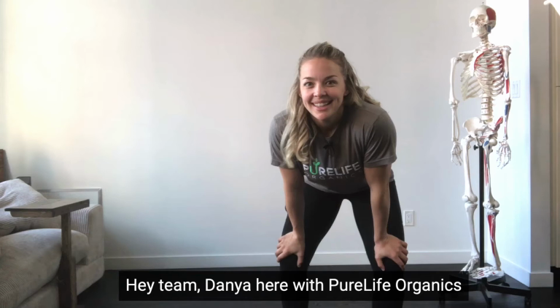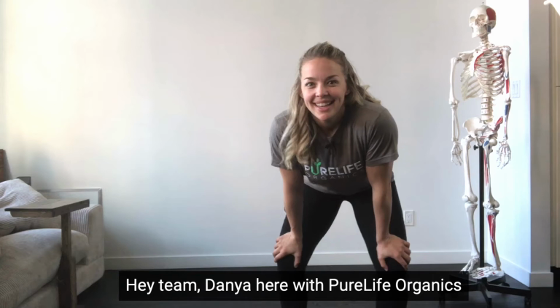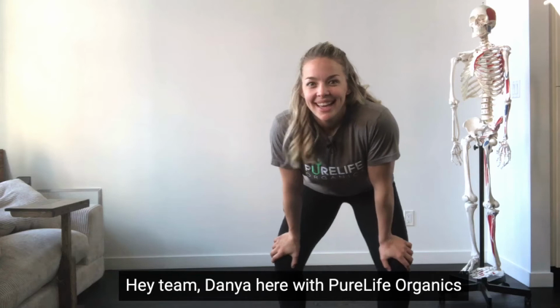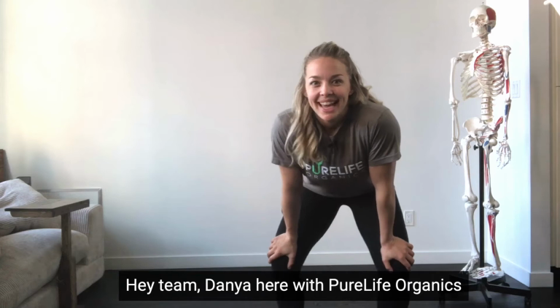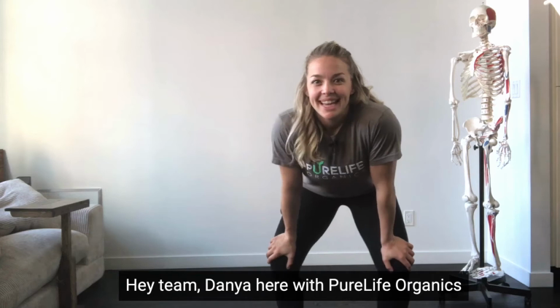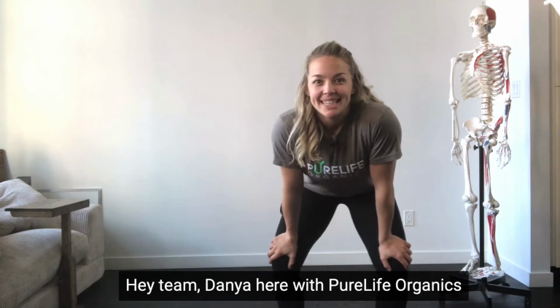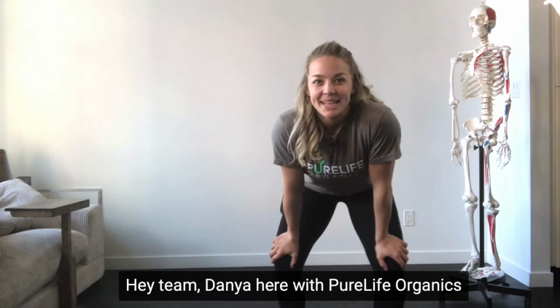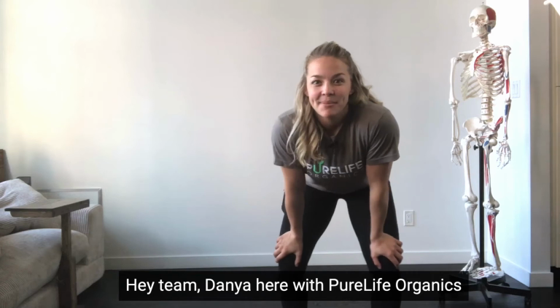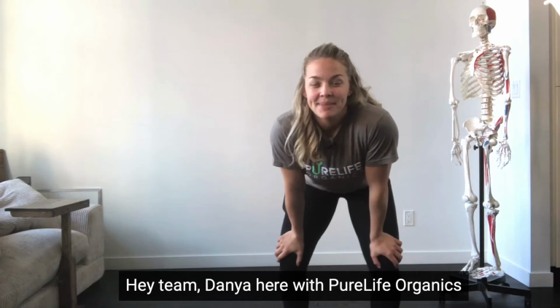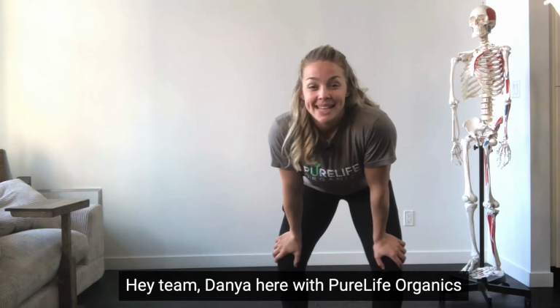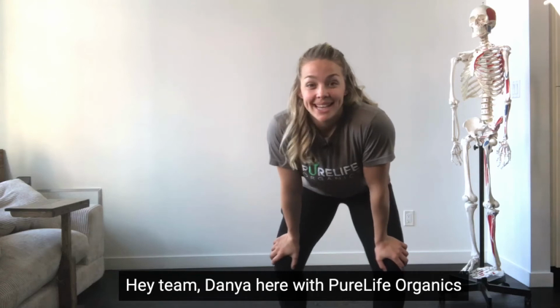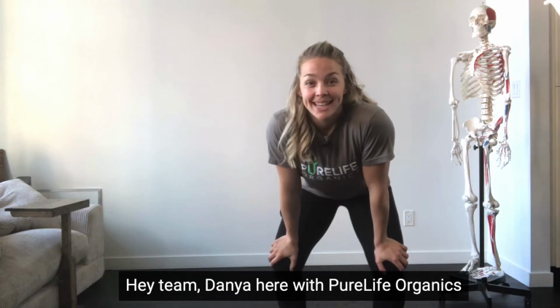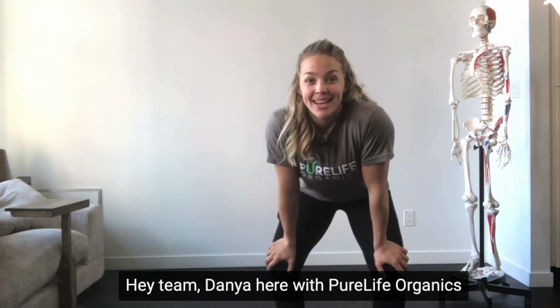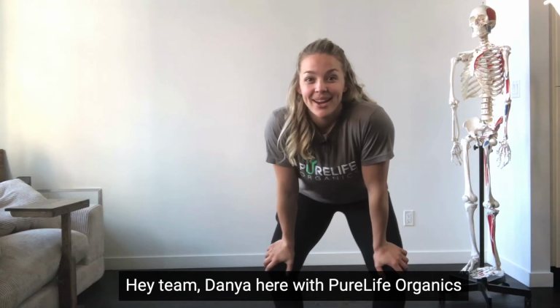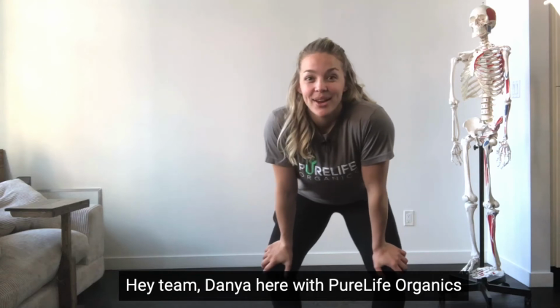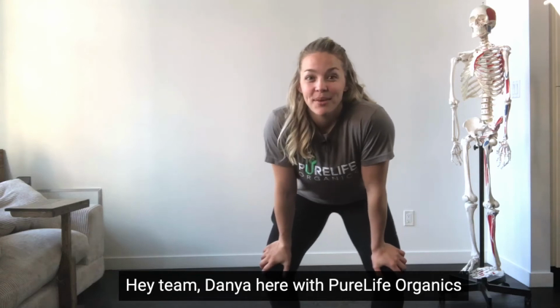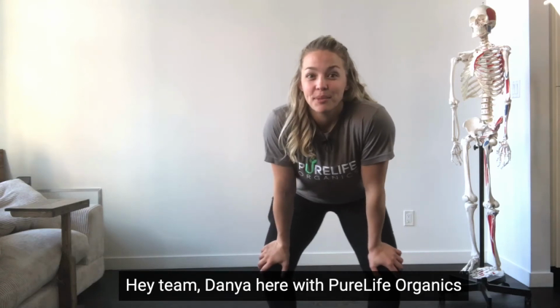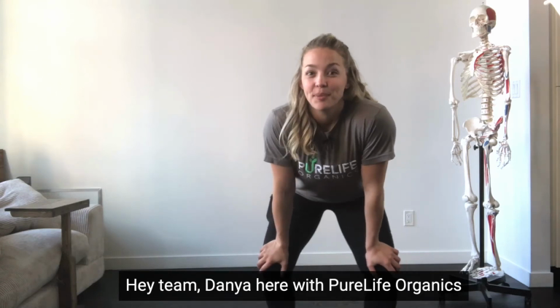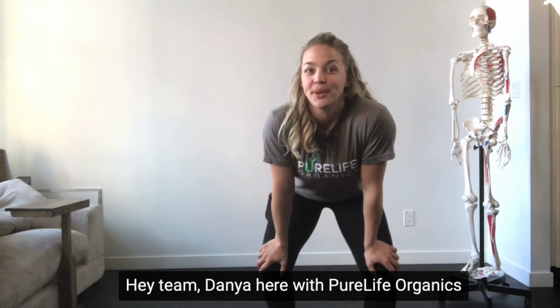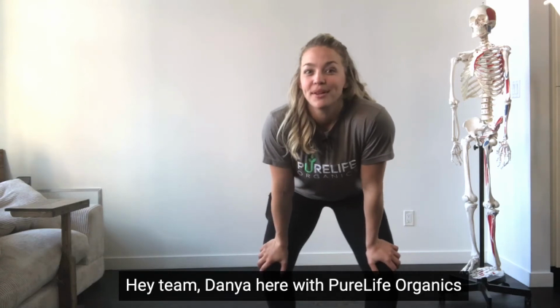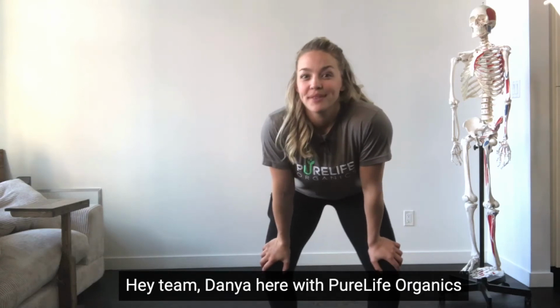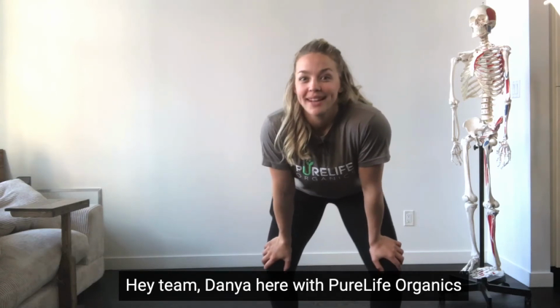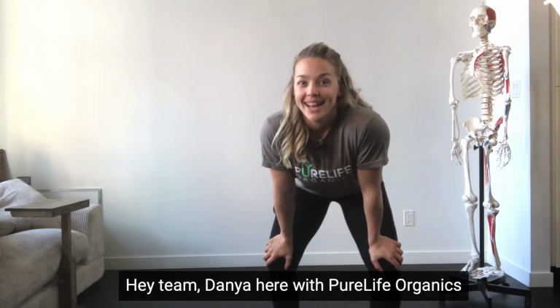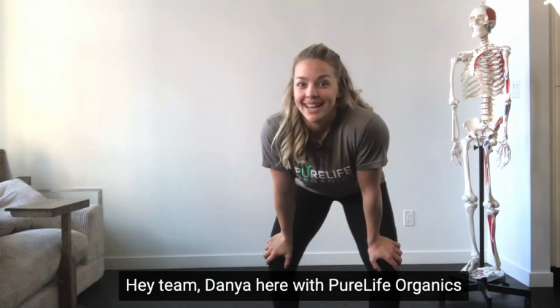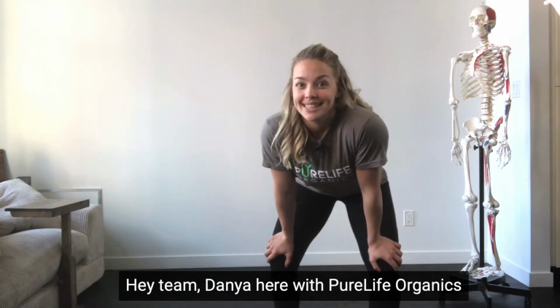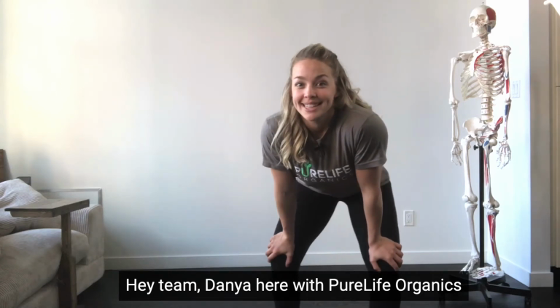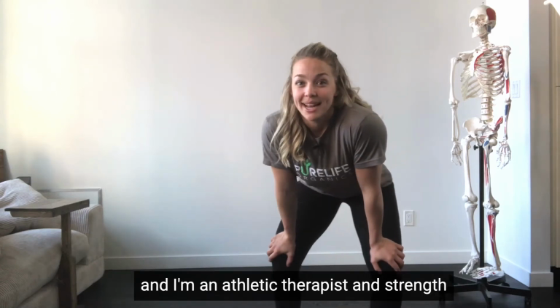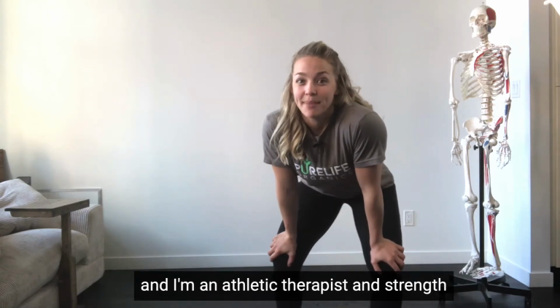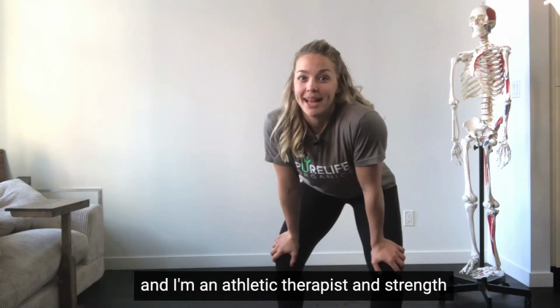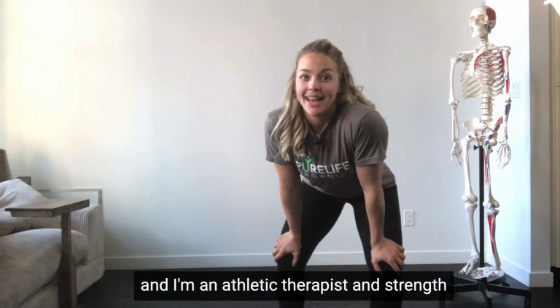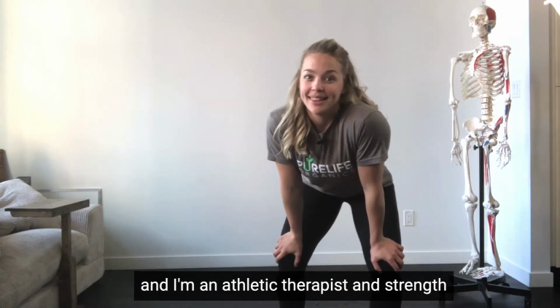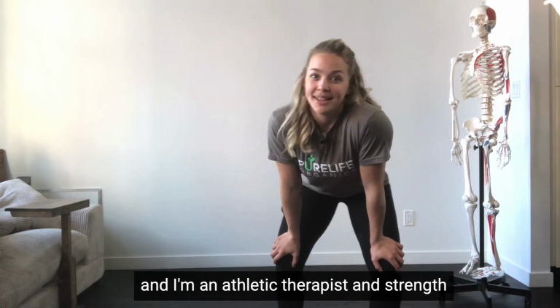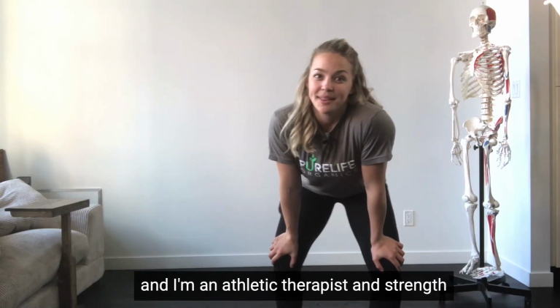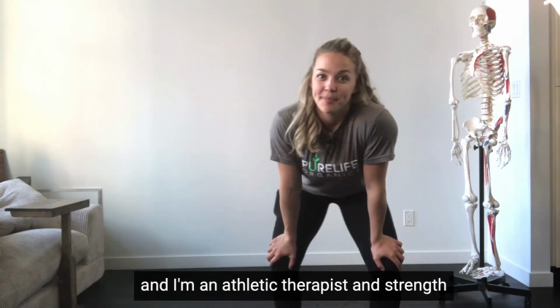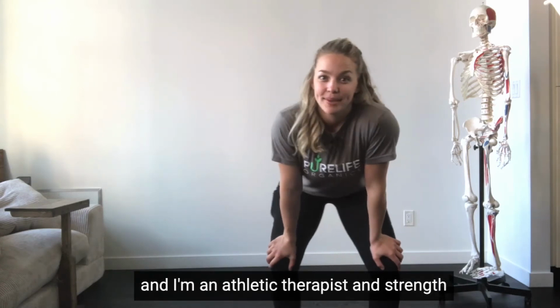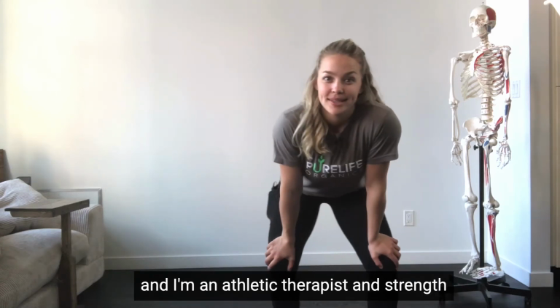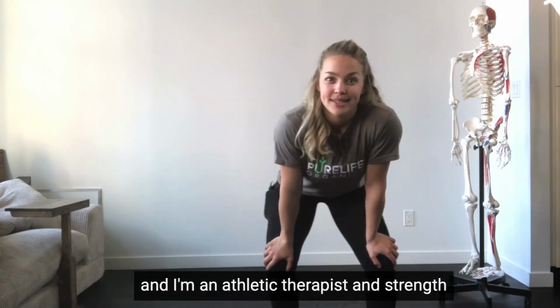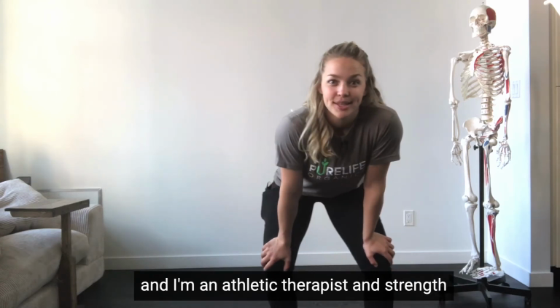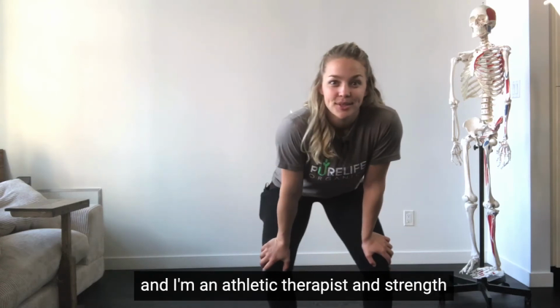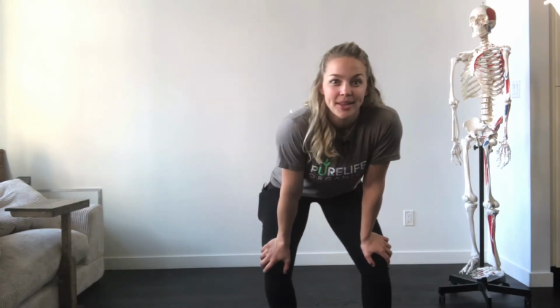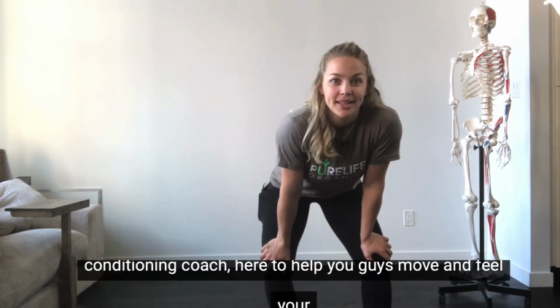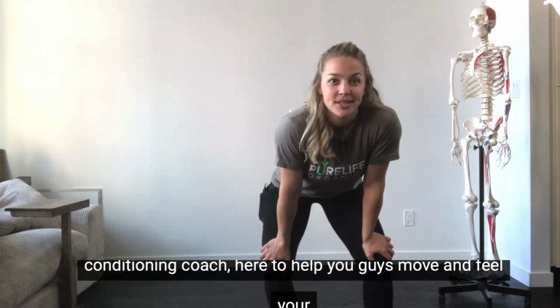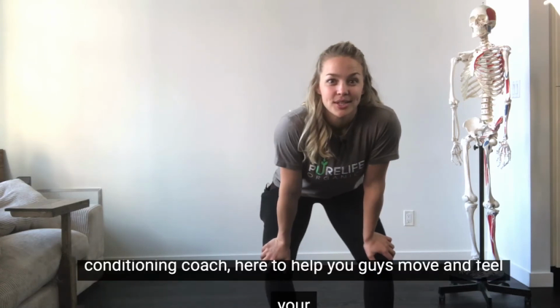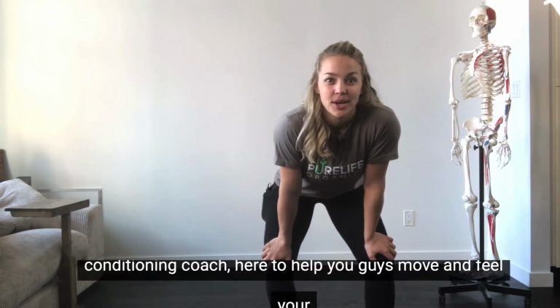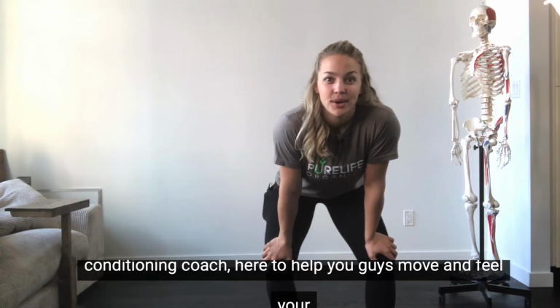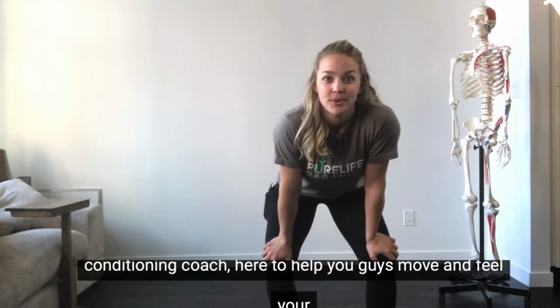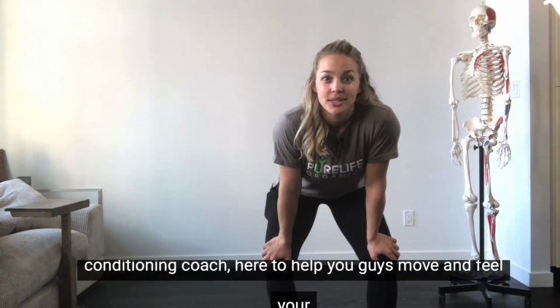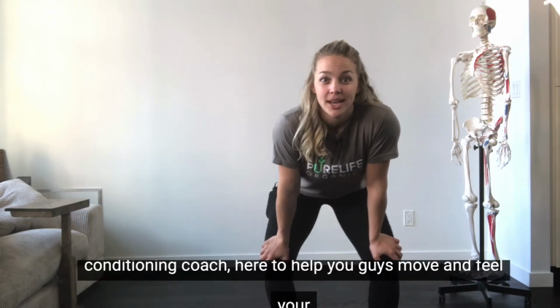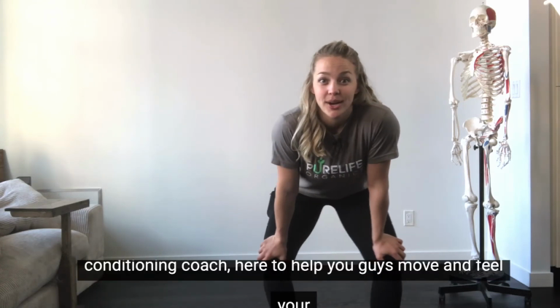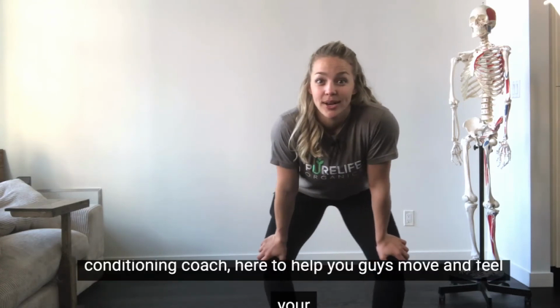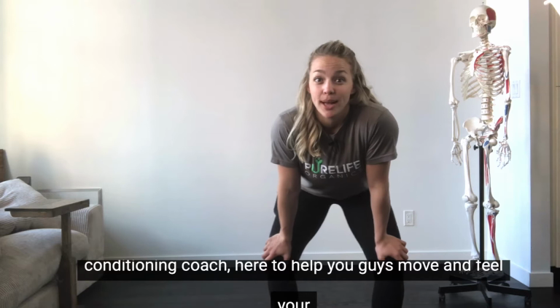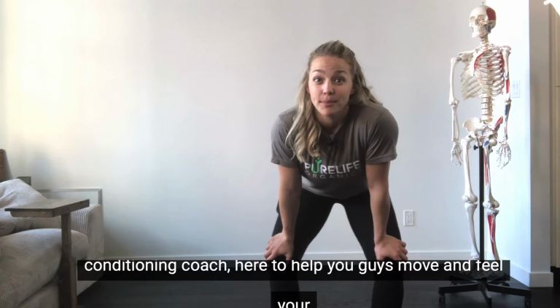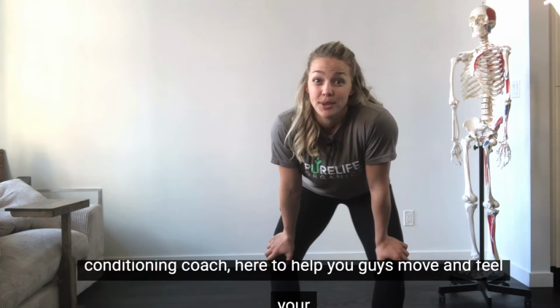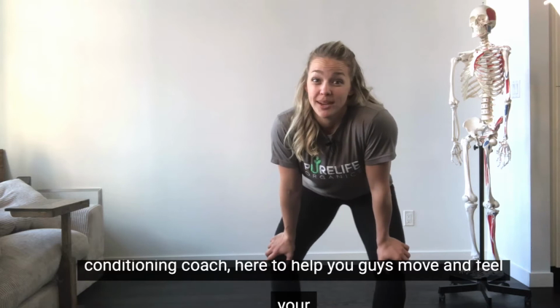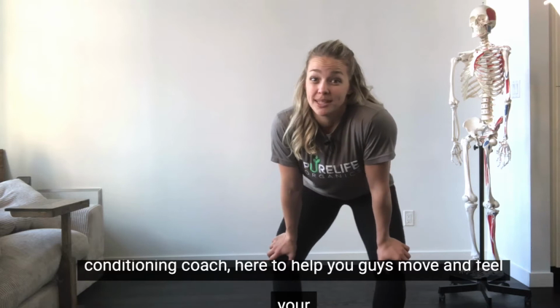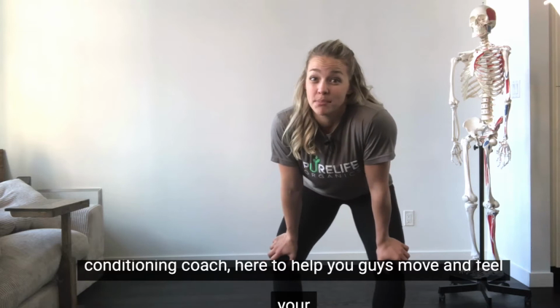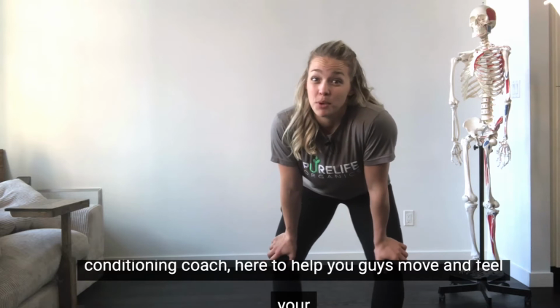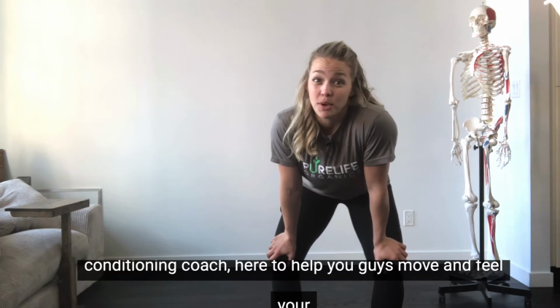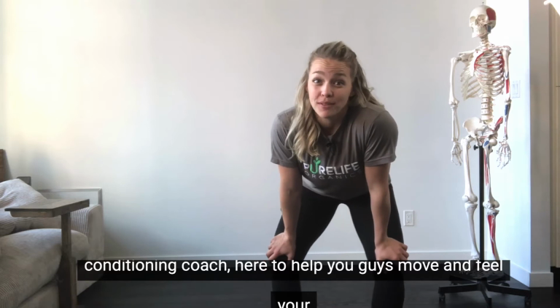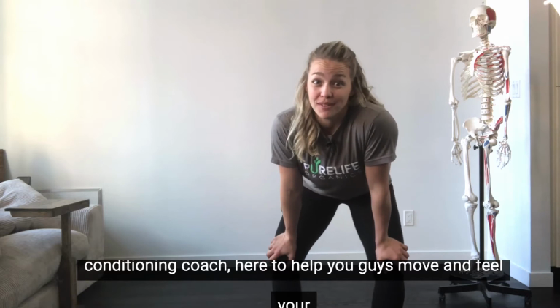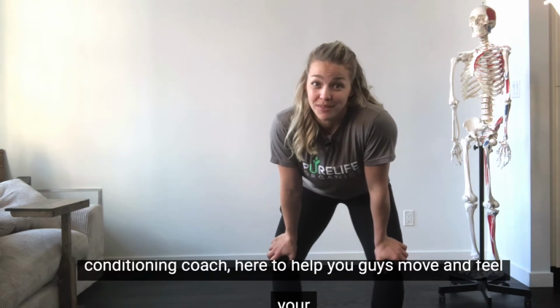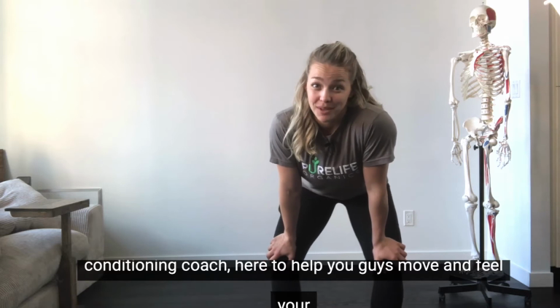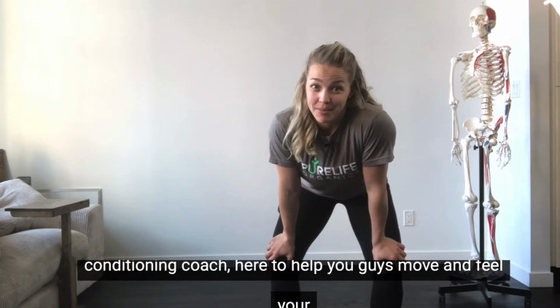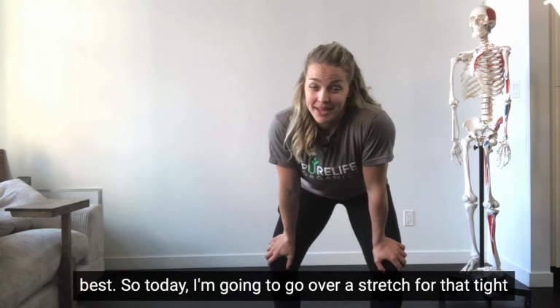Hey team, Dani here with Pure Life Organics. I'm an athletic therapist and strength conditioning coach here to help you guys move and feel your best.